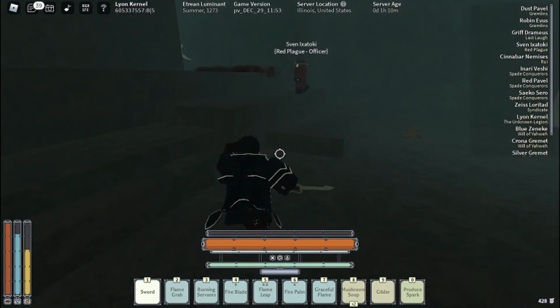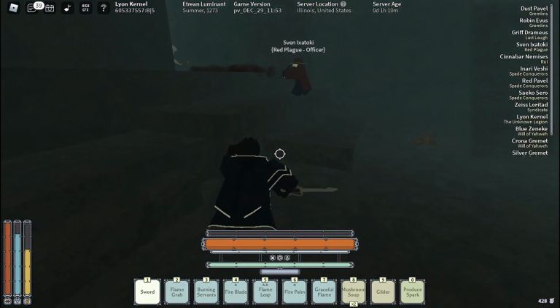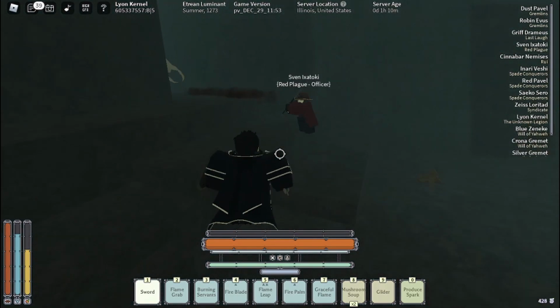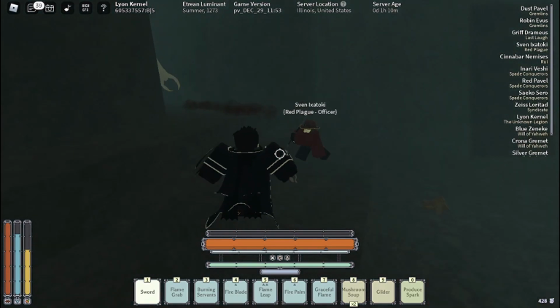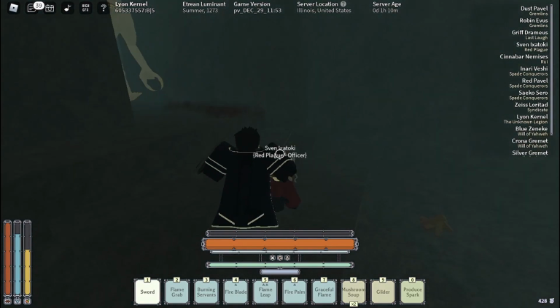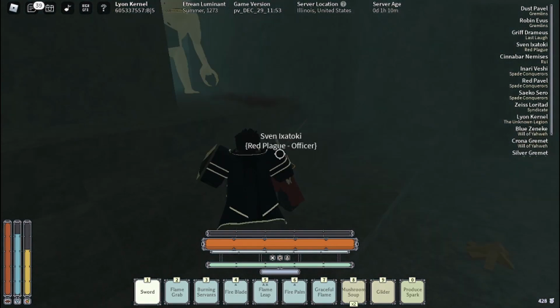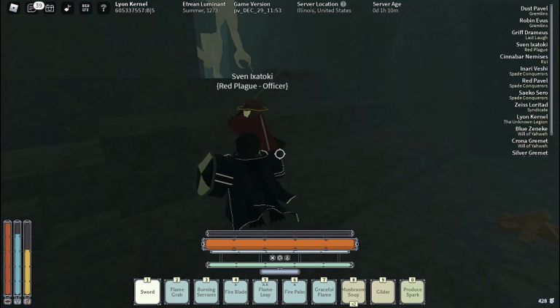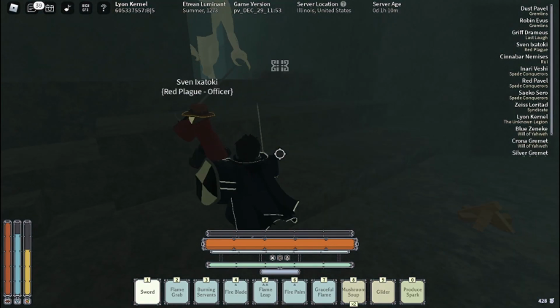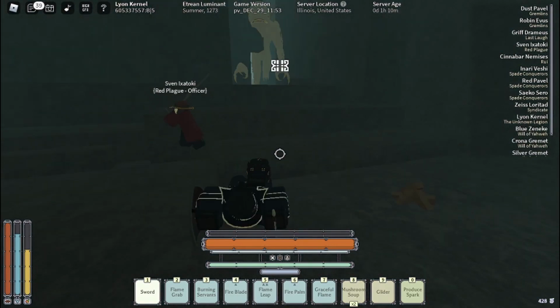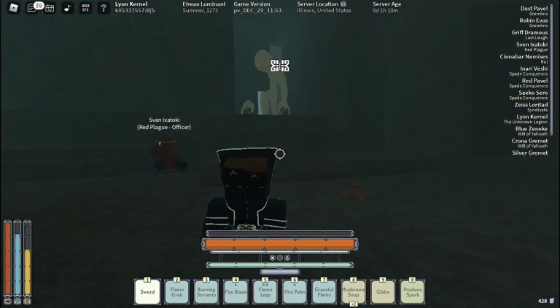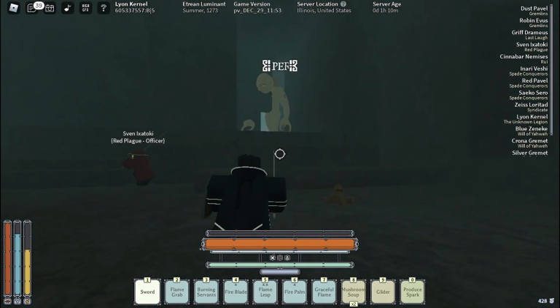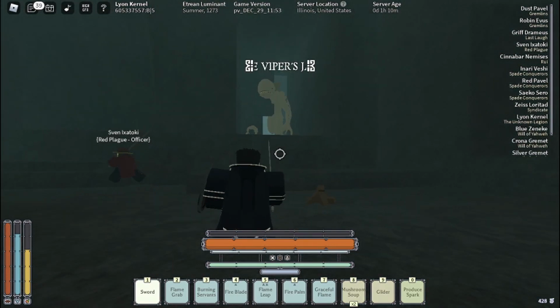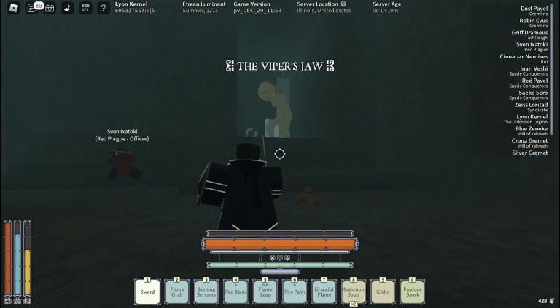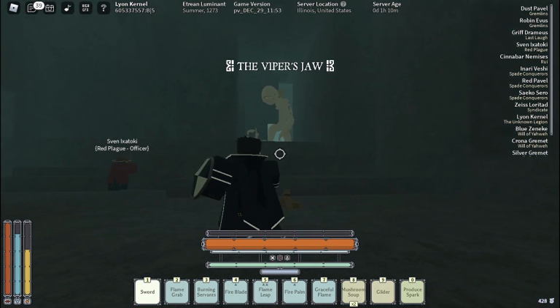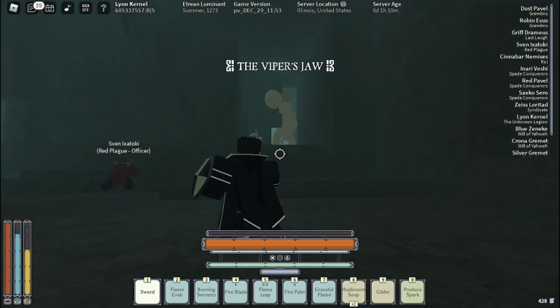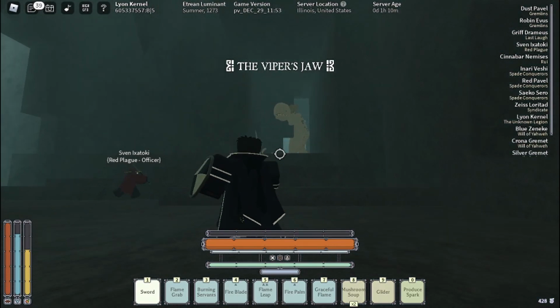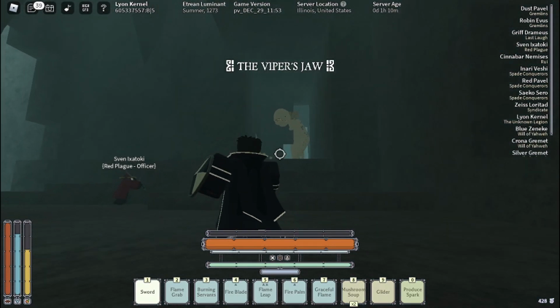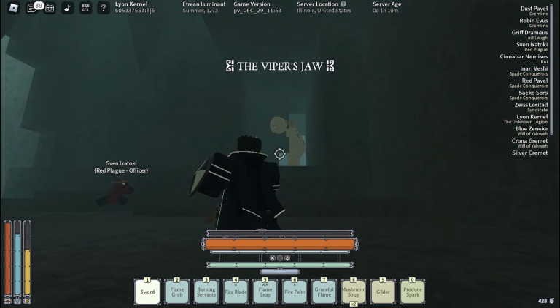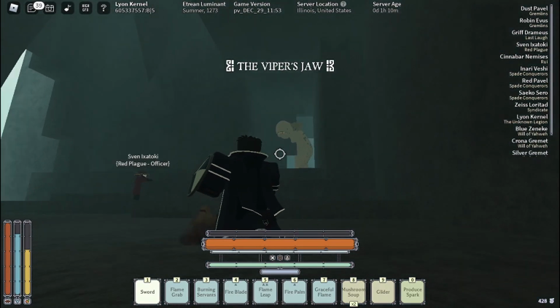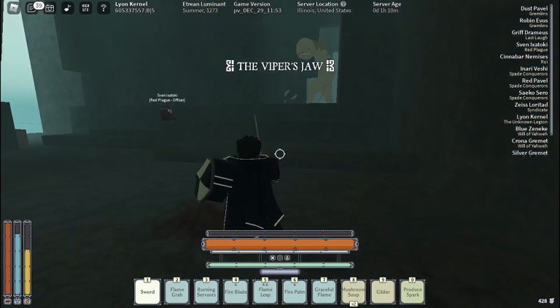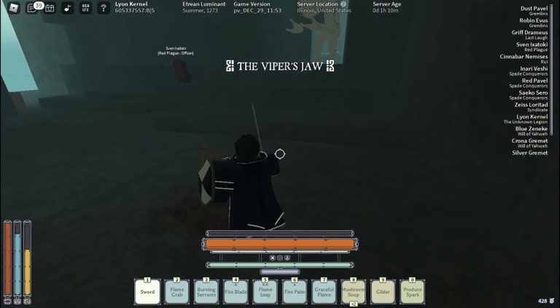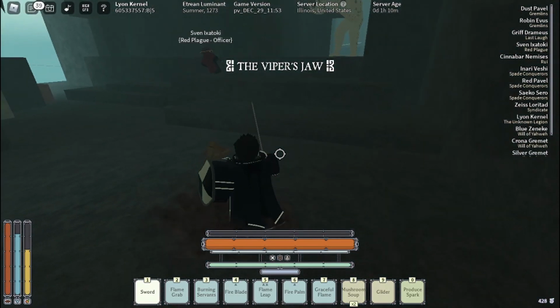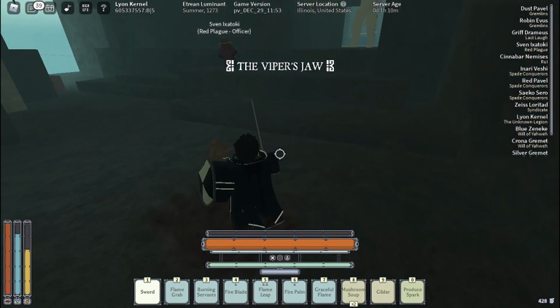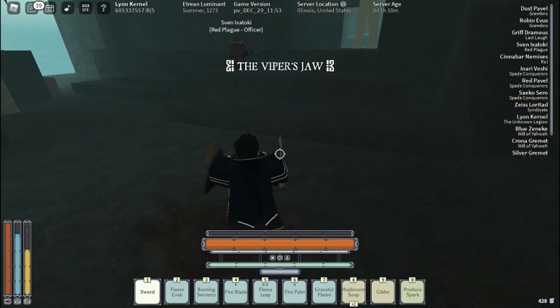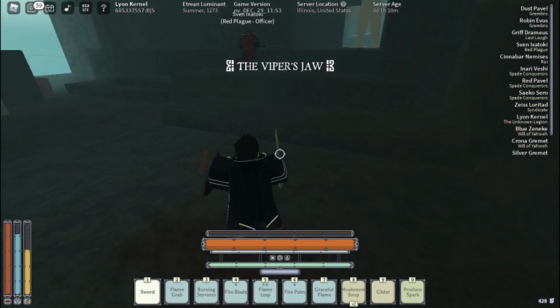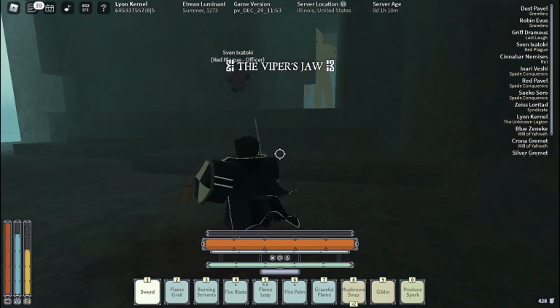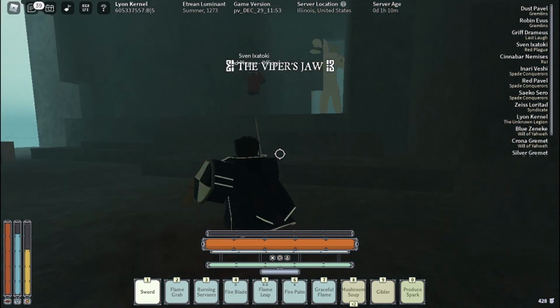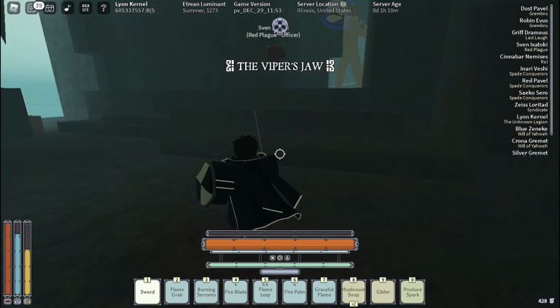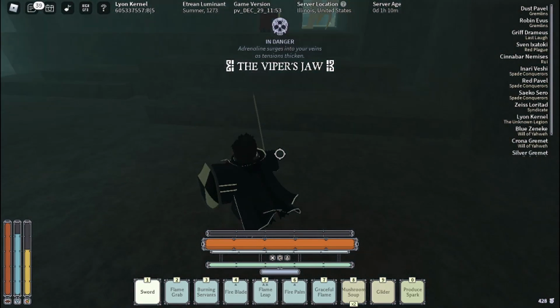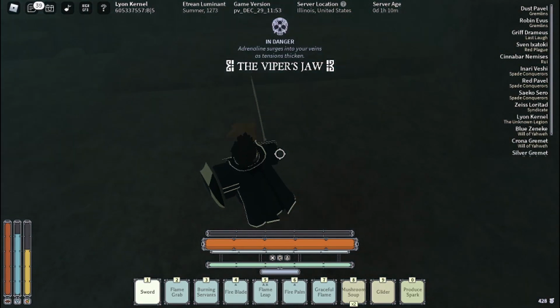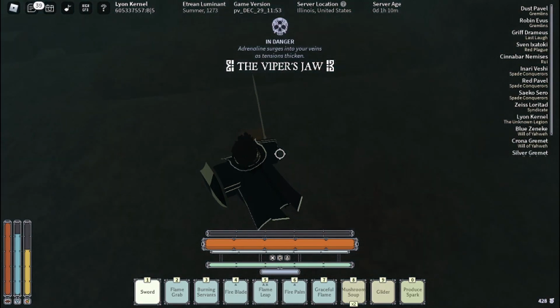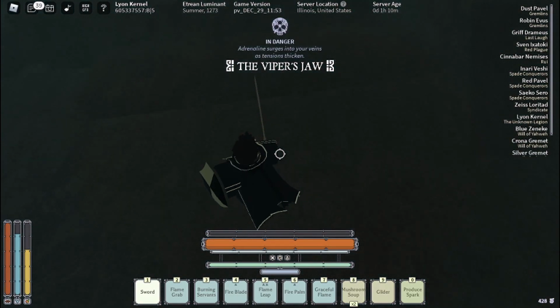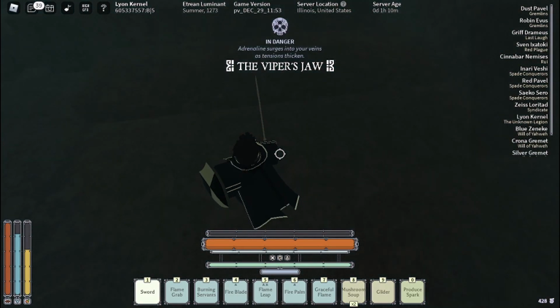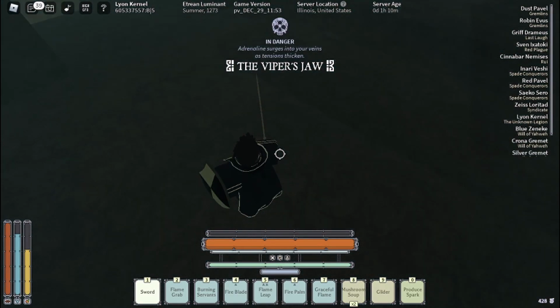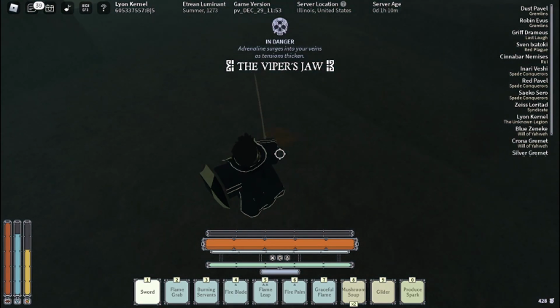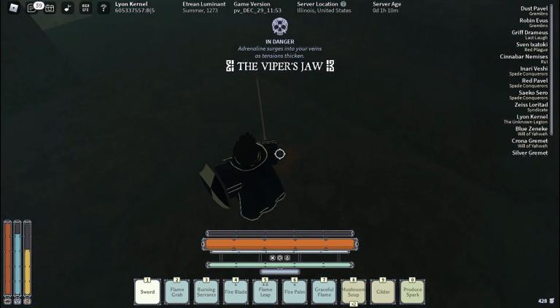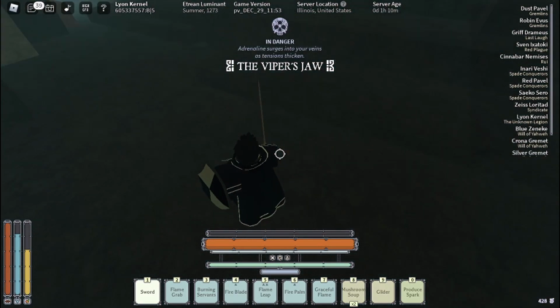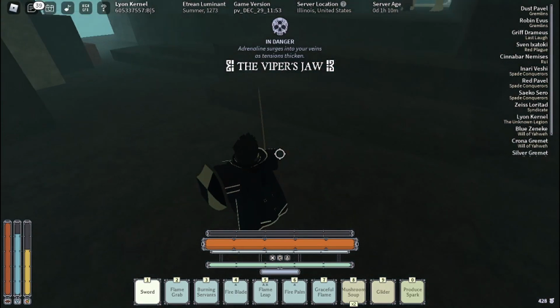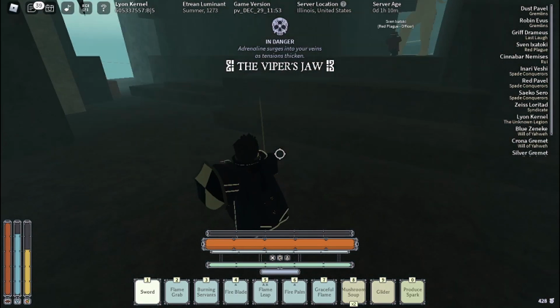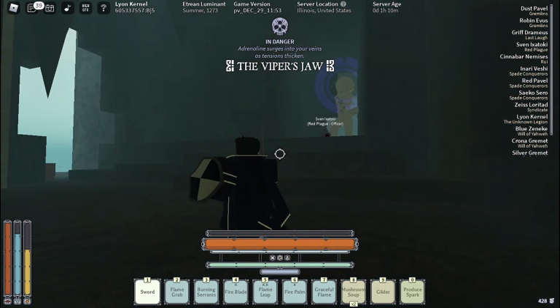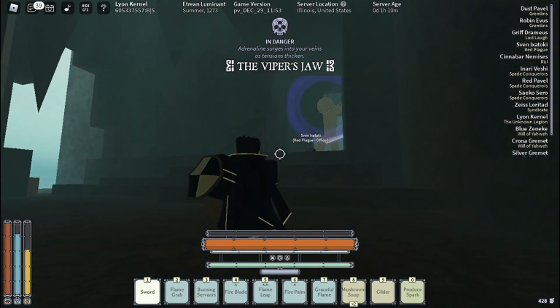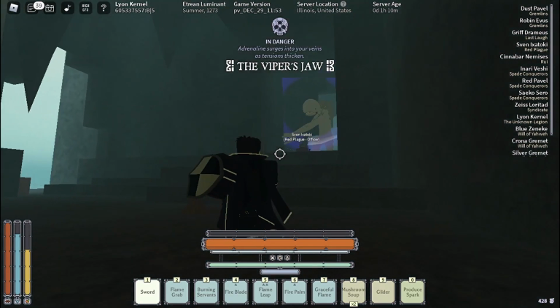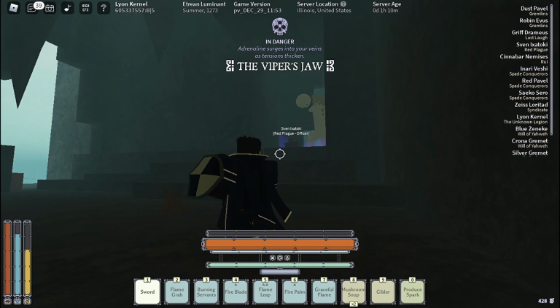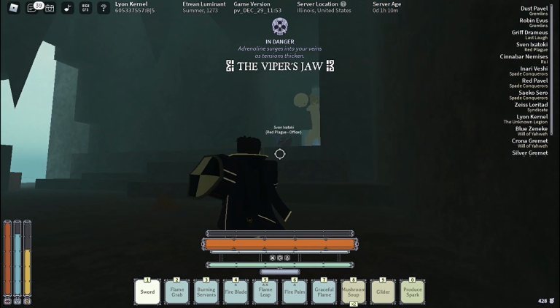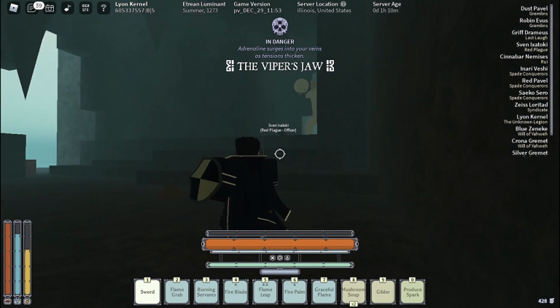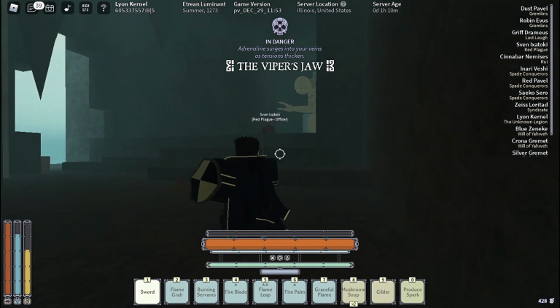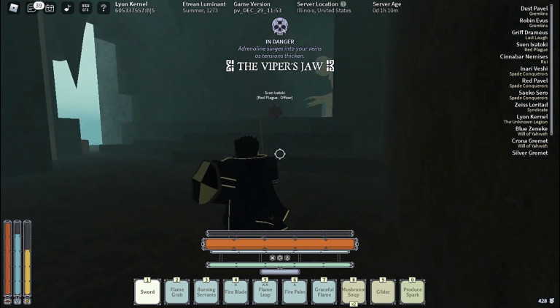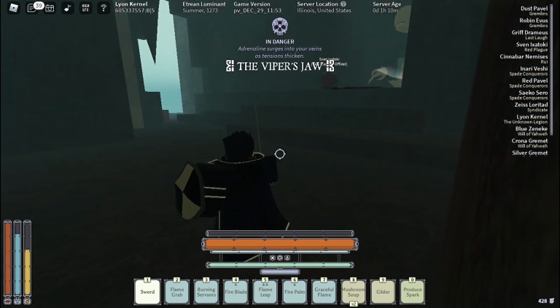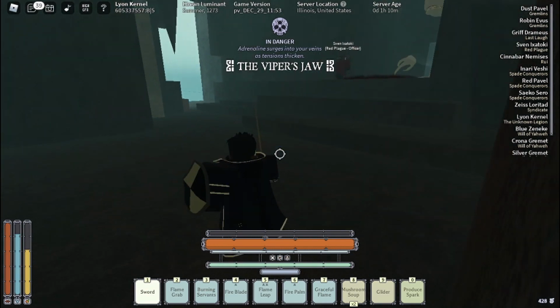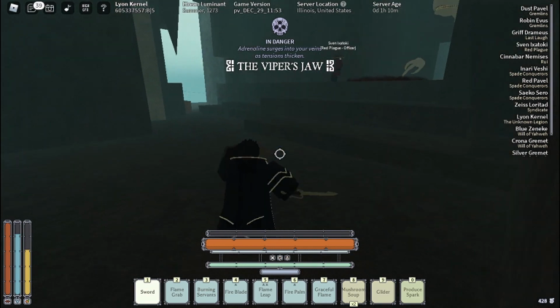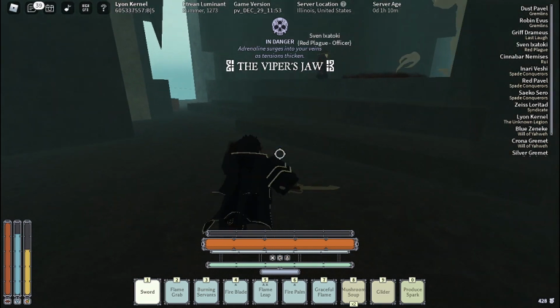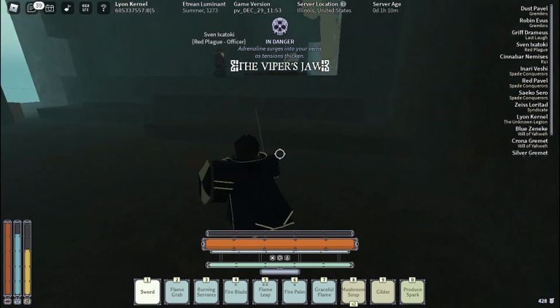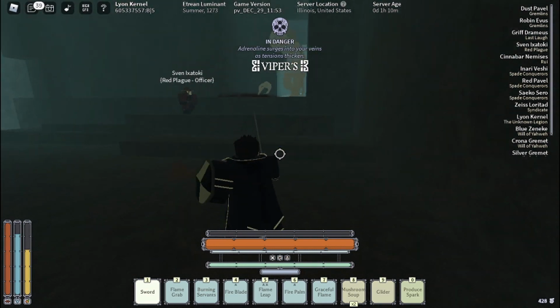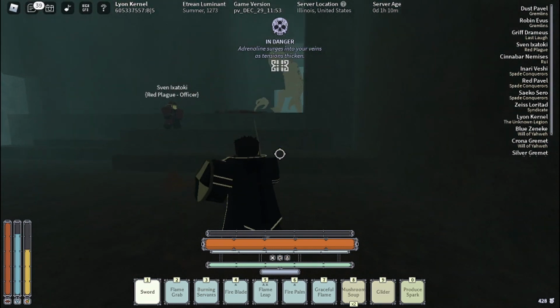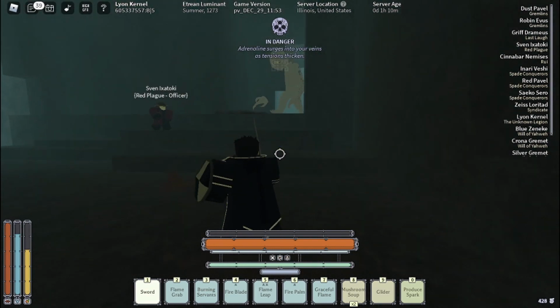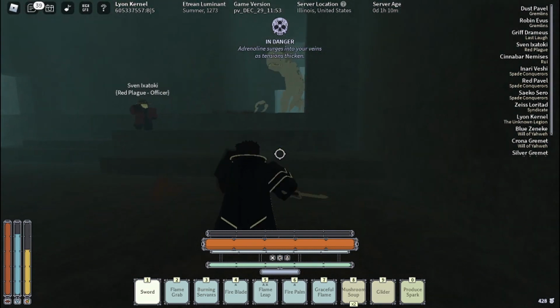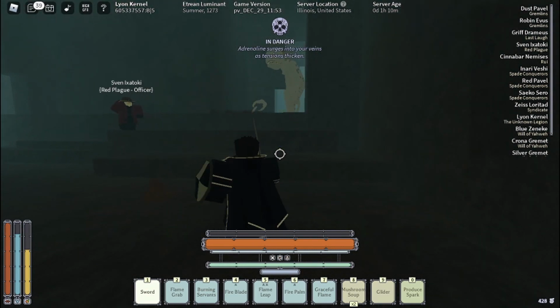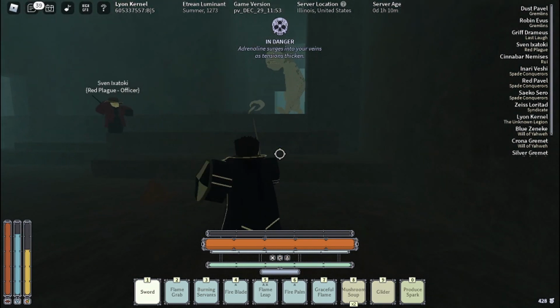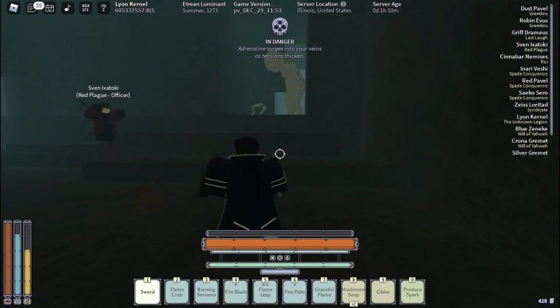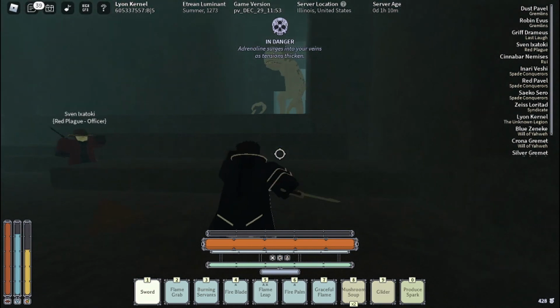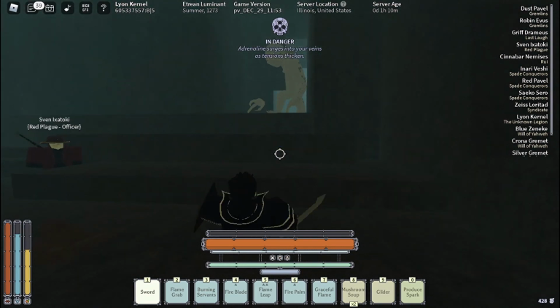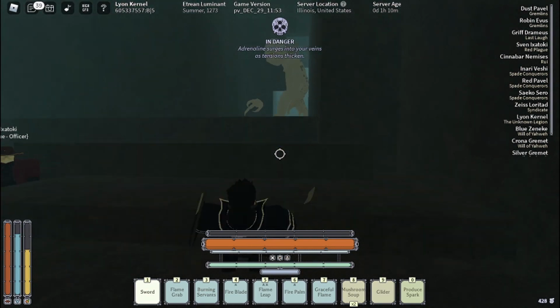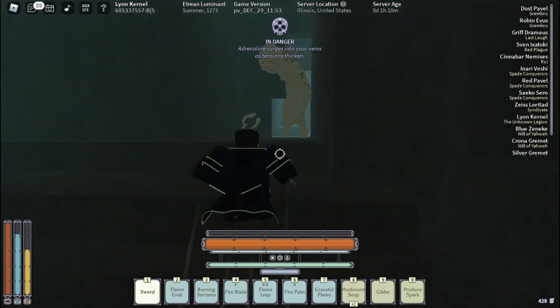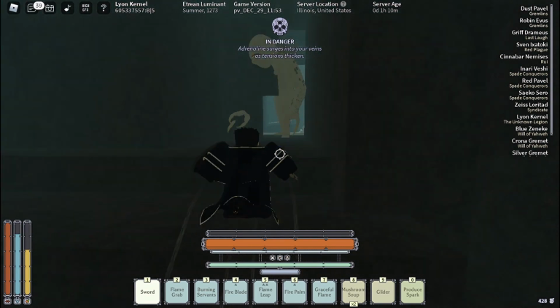I thought somebody's already here. See that strike right there — I advise you to set a campfire as well, so whenever you're low you can come in here. I'm gonna kill this.